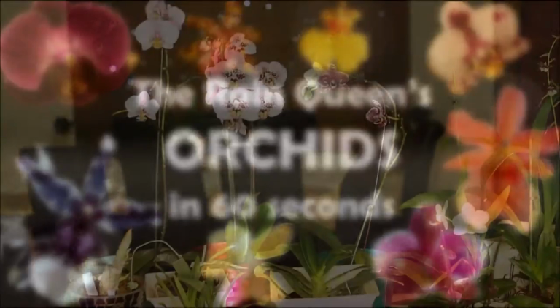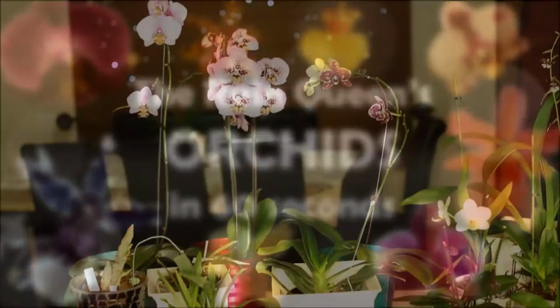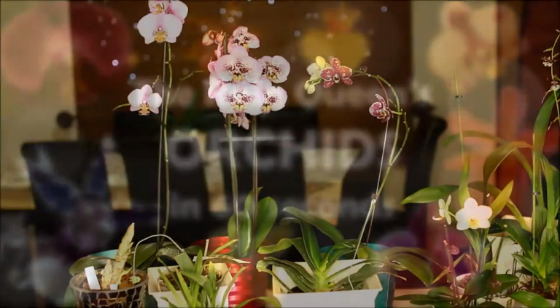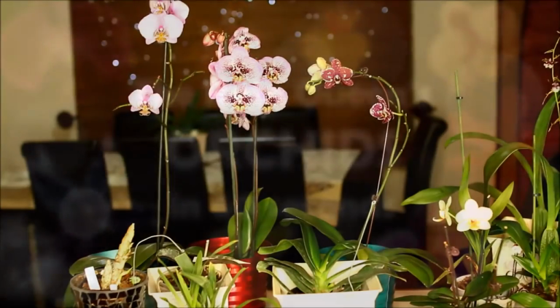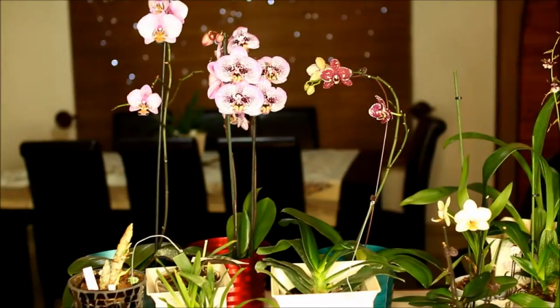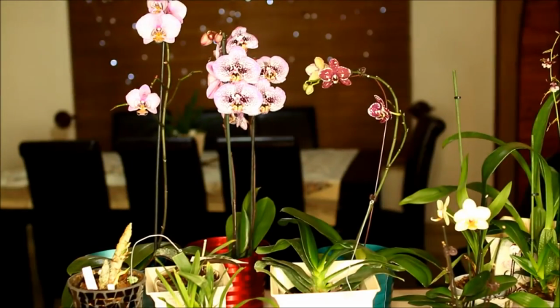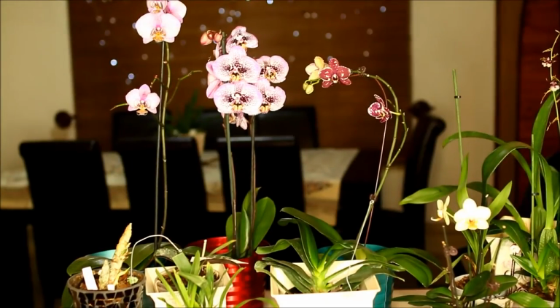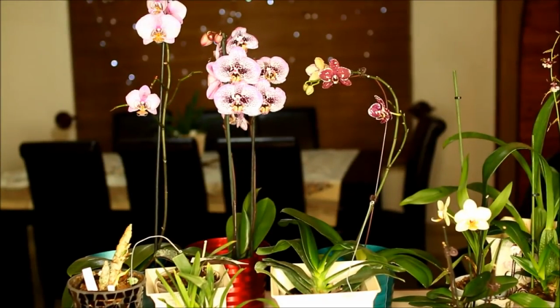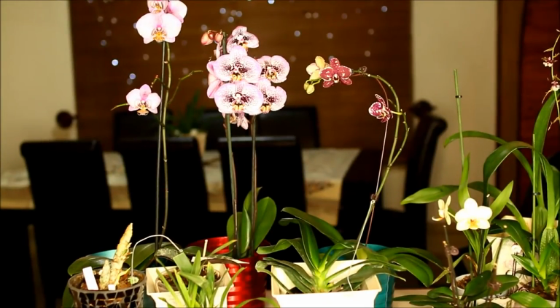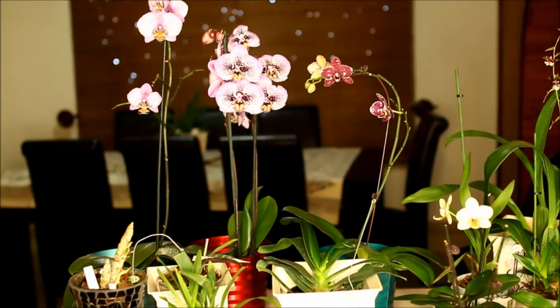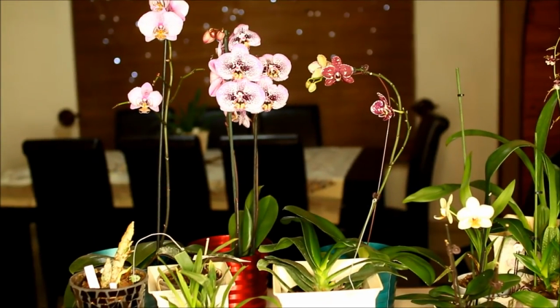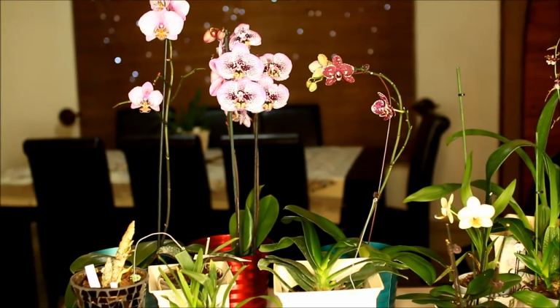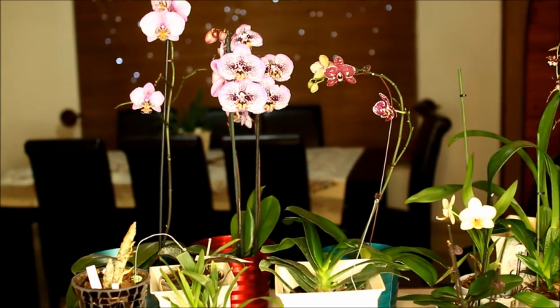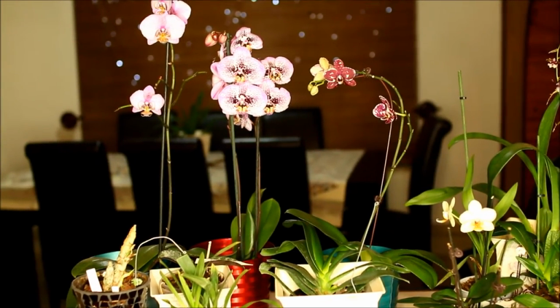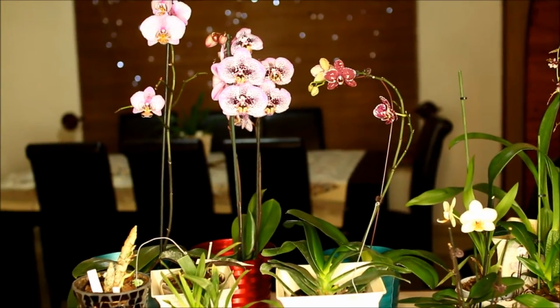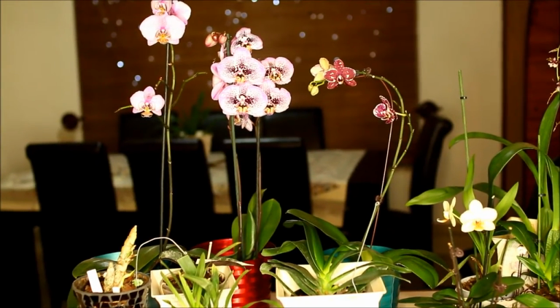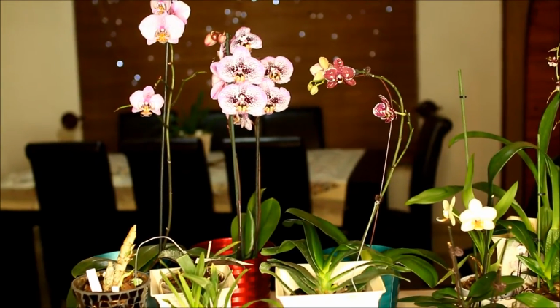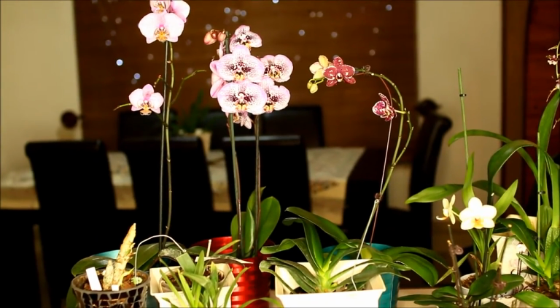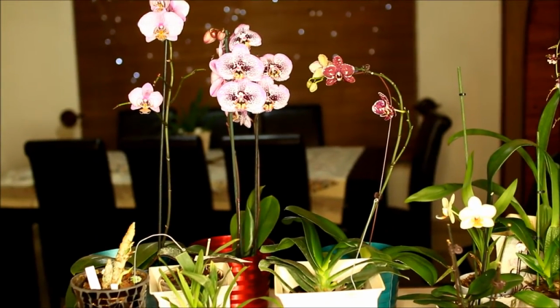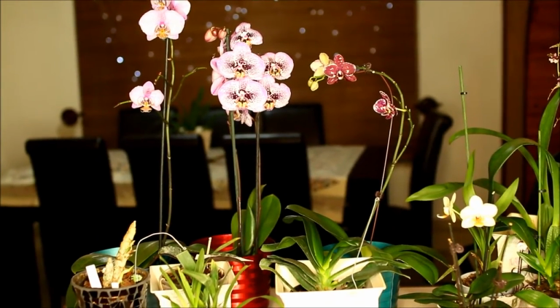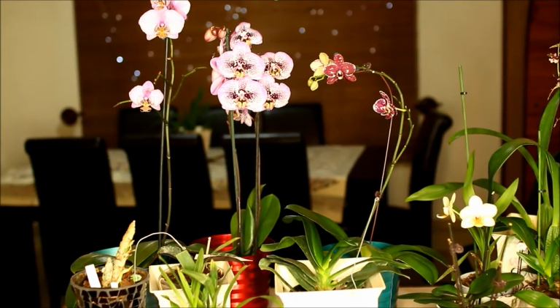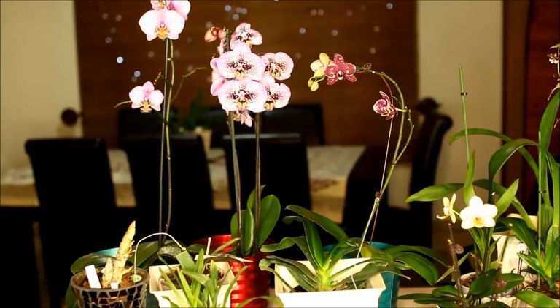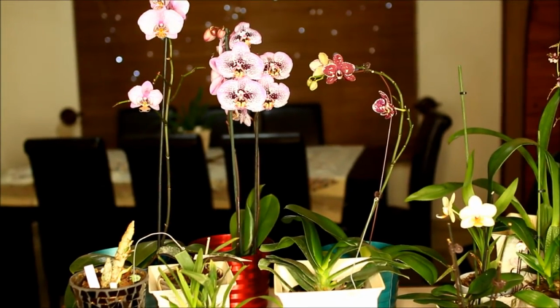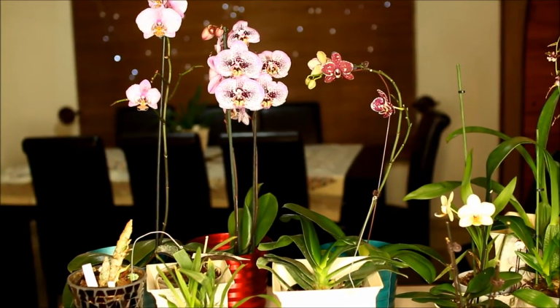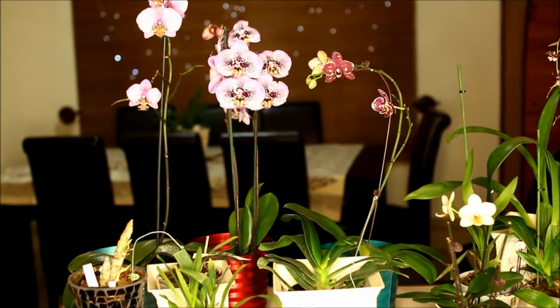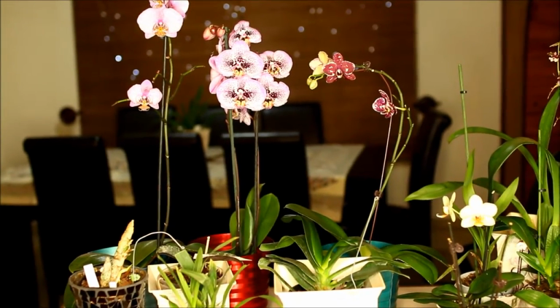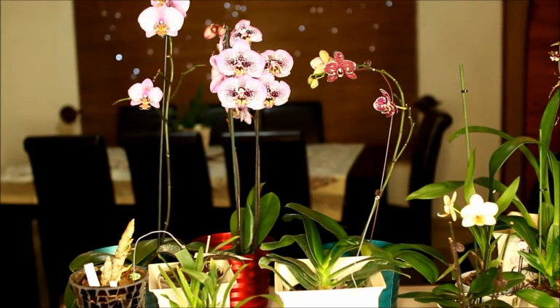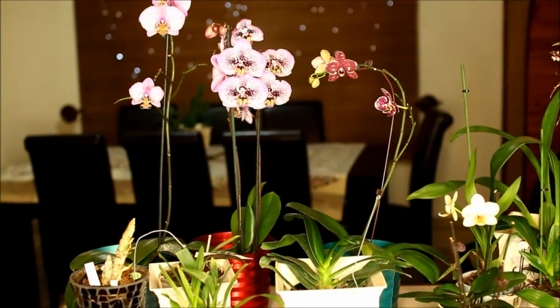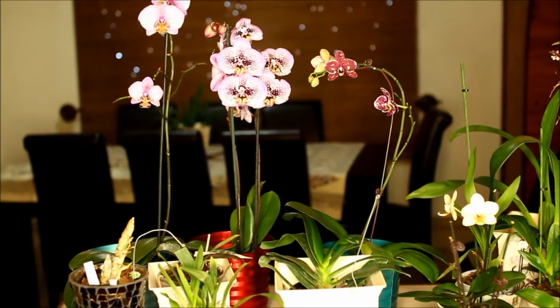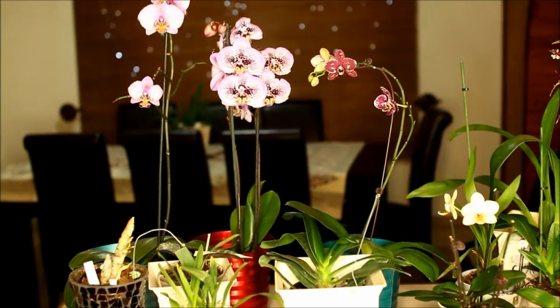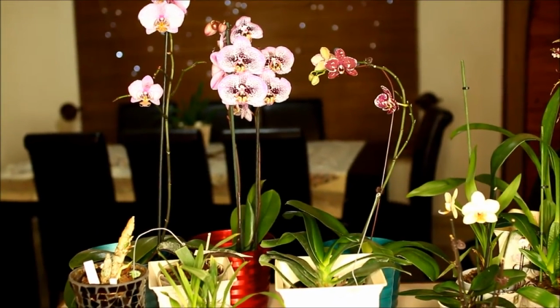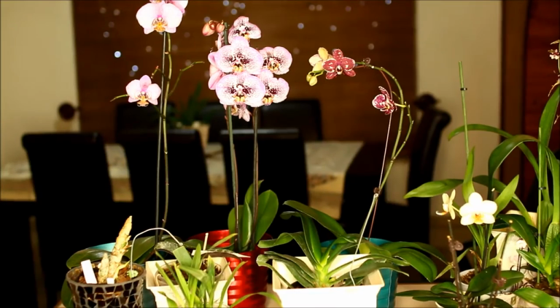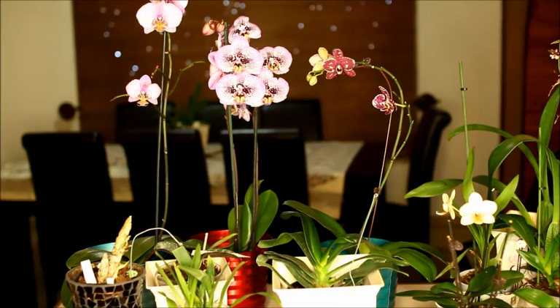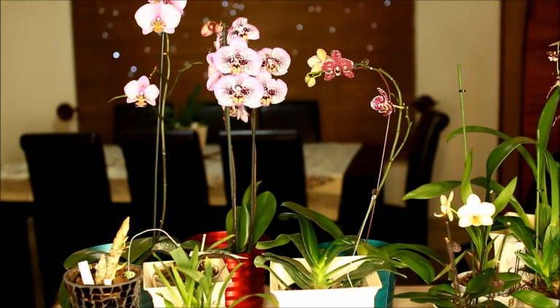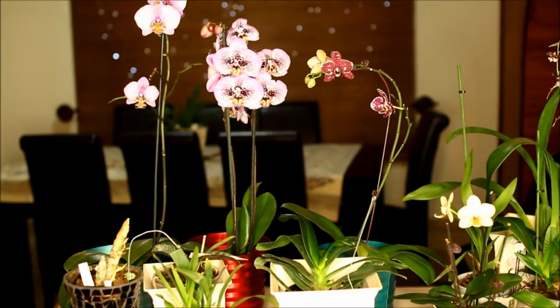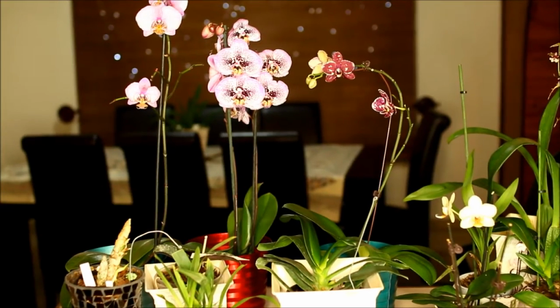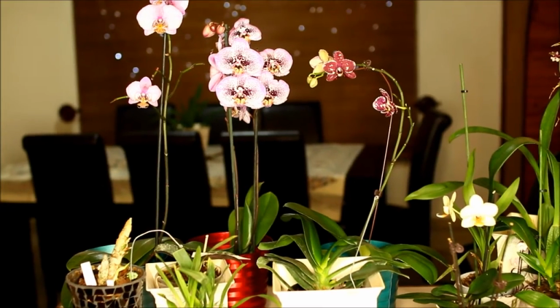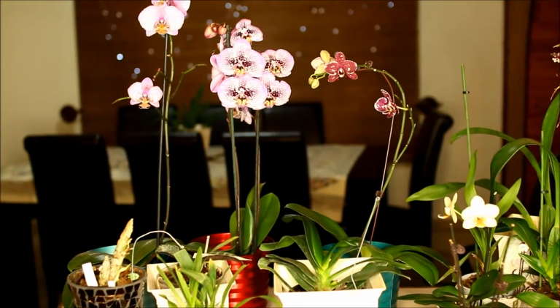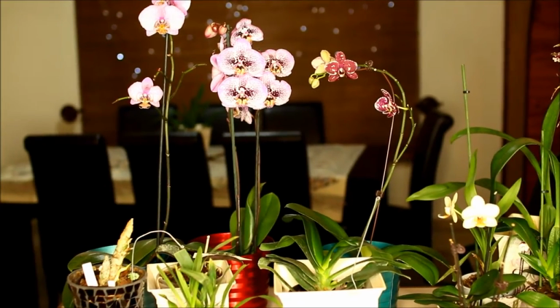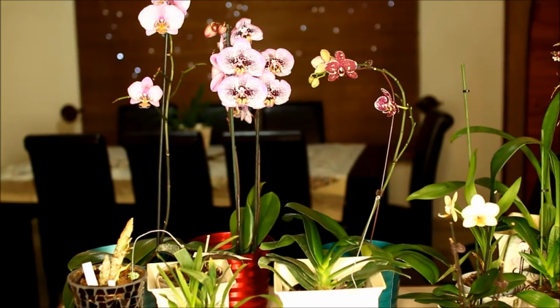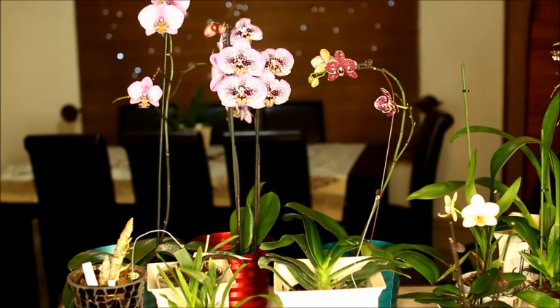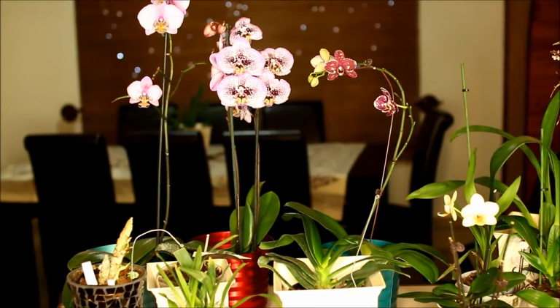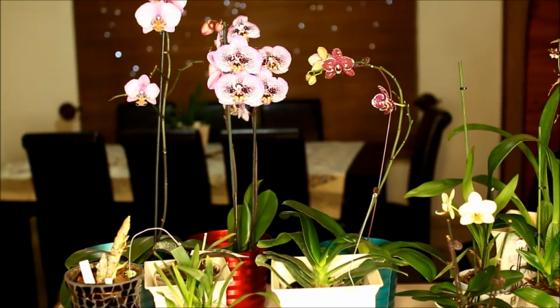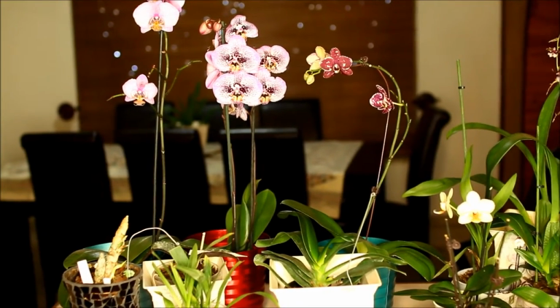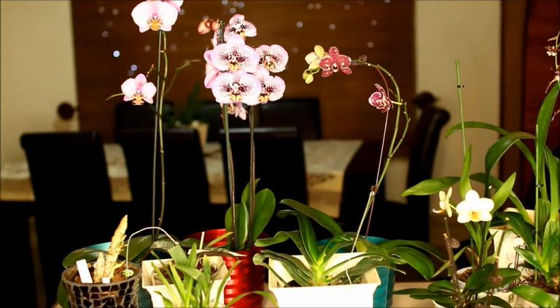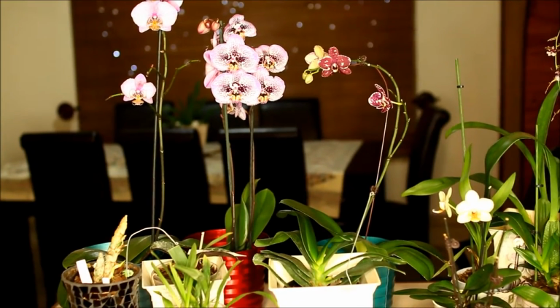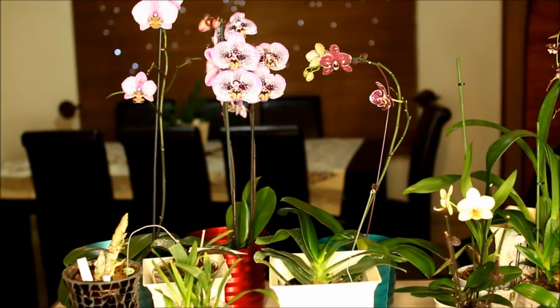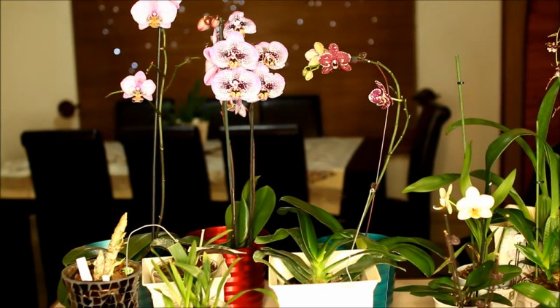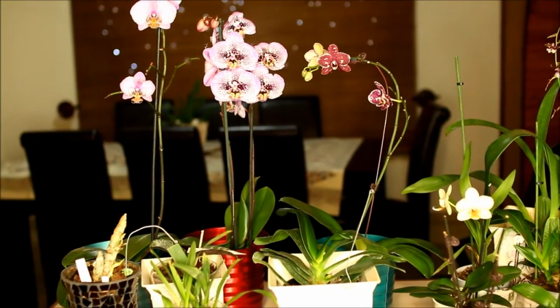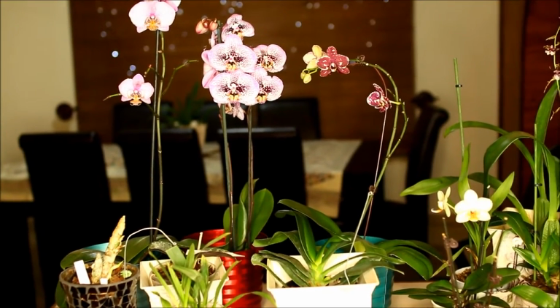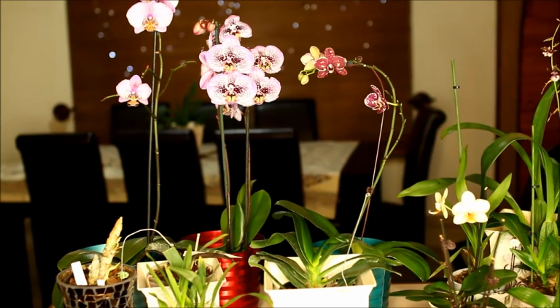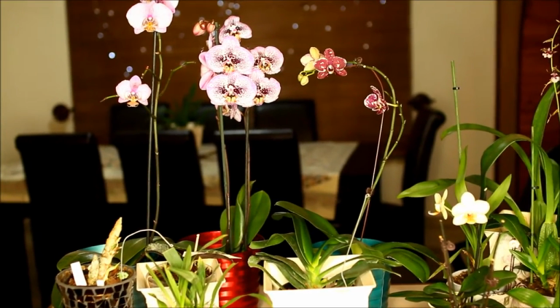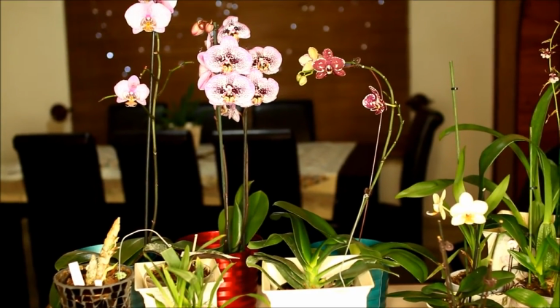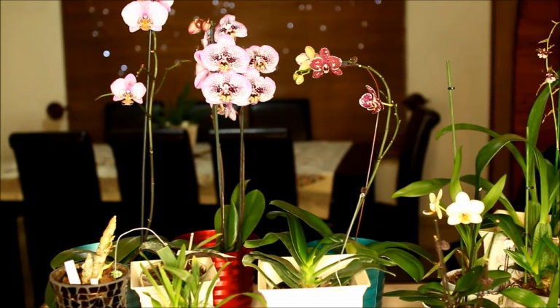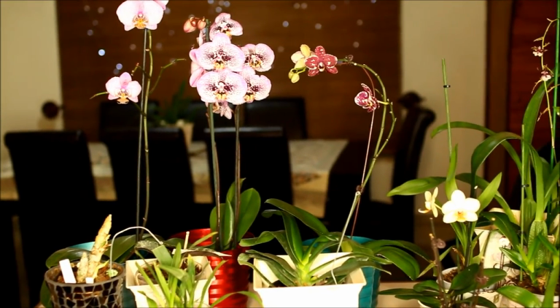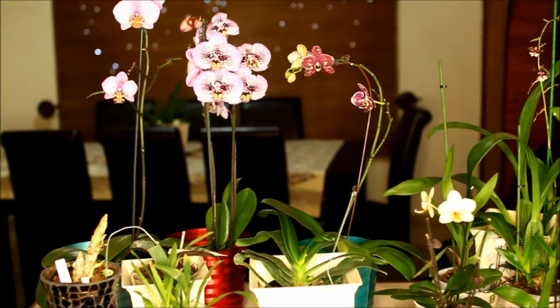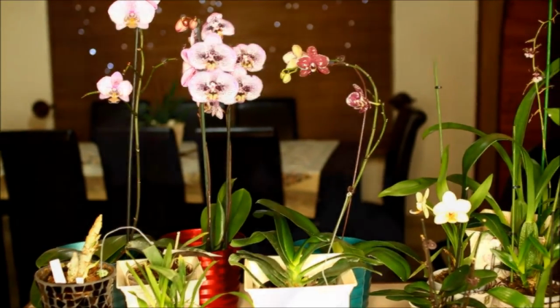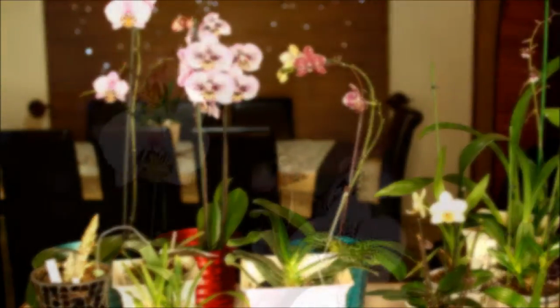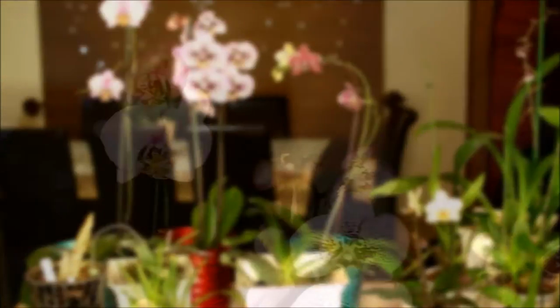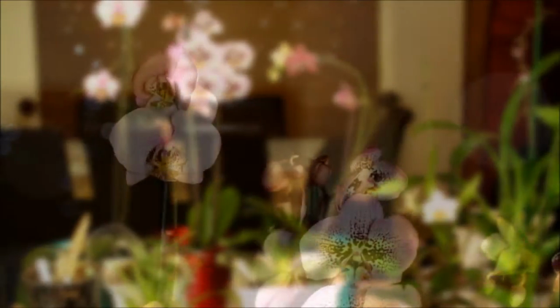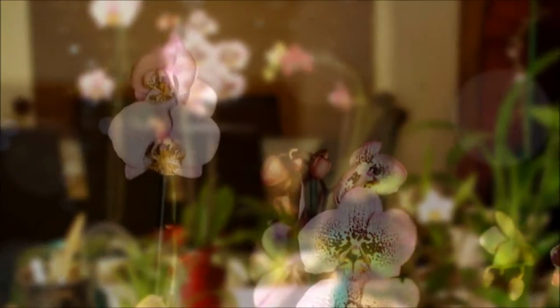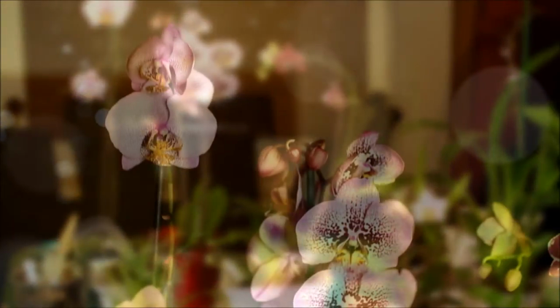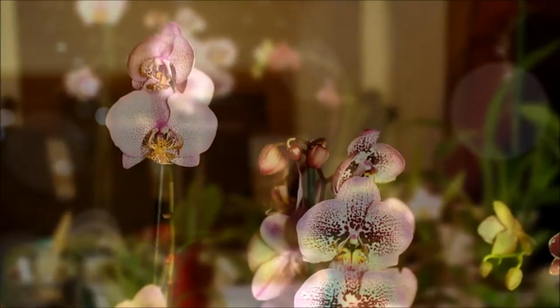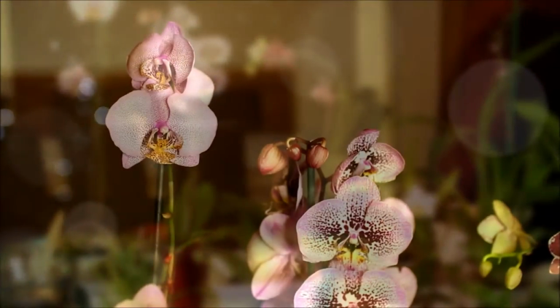Hi everyone, this is Lala from TheRingQueen.com. Welcome to my 60-second orchid challenge video.